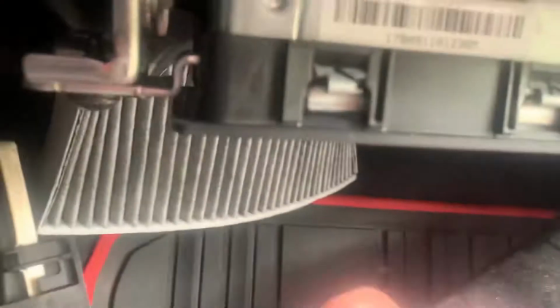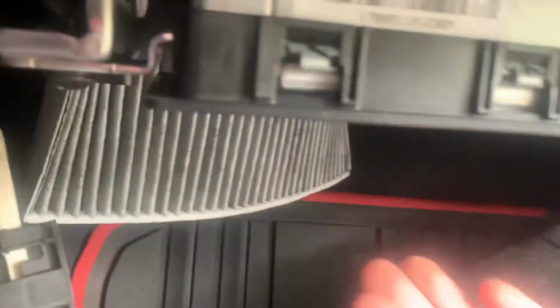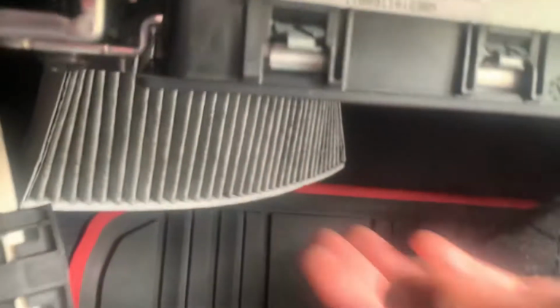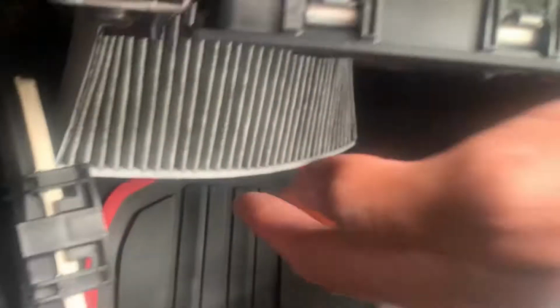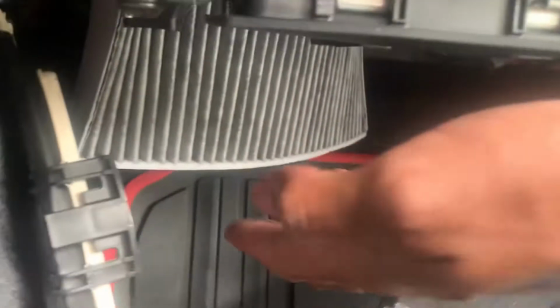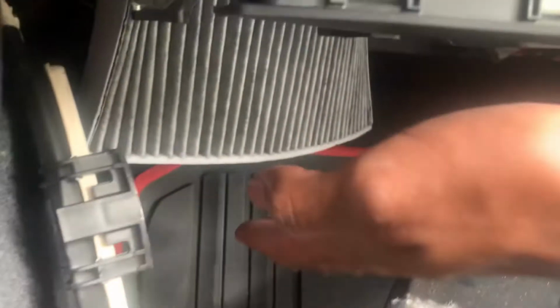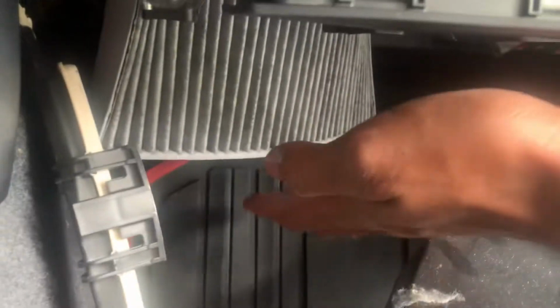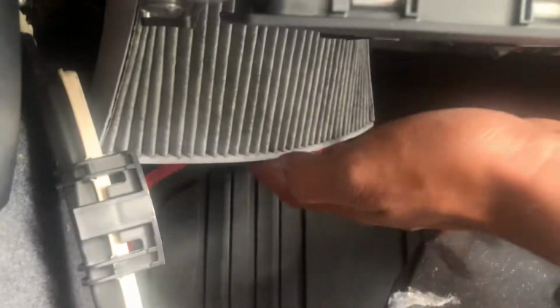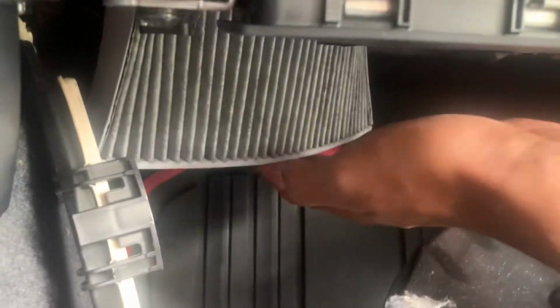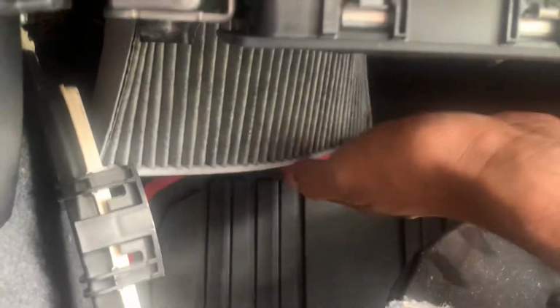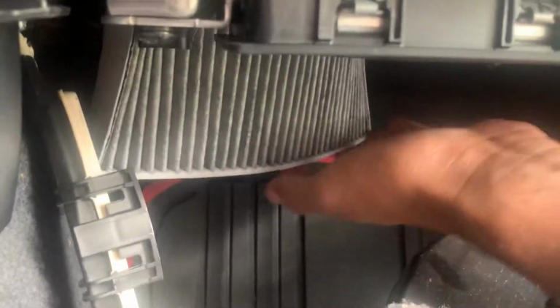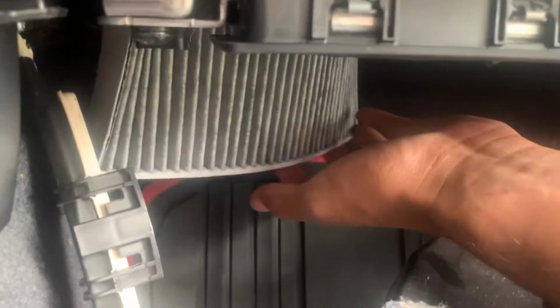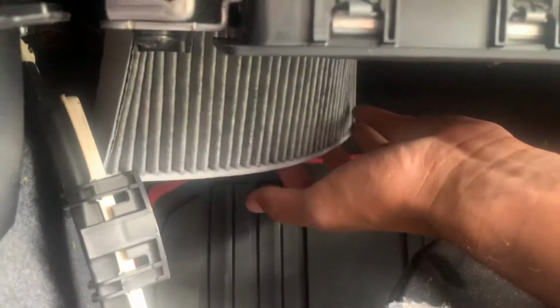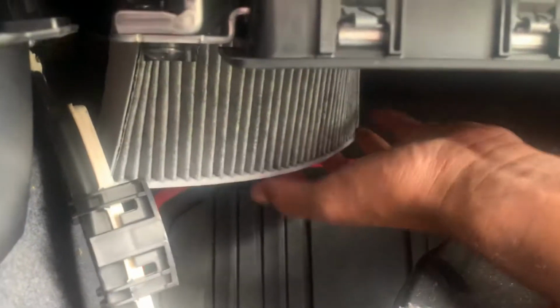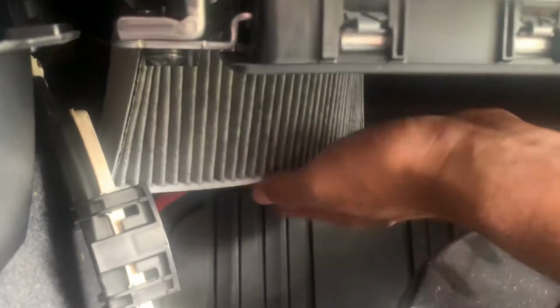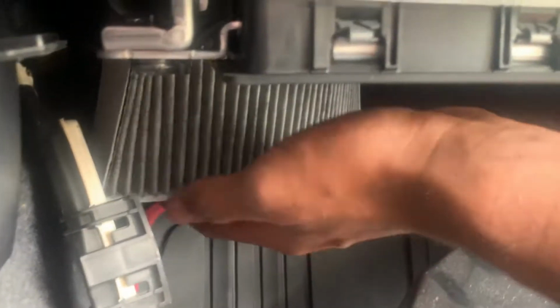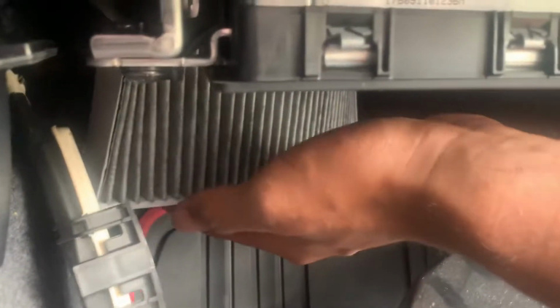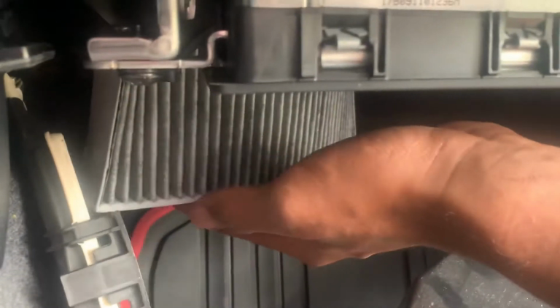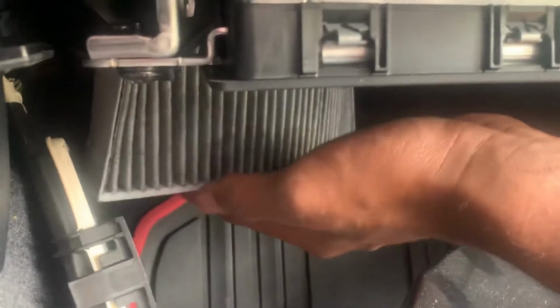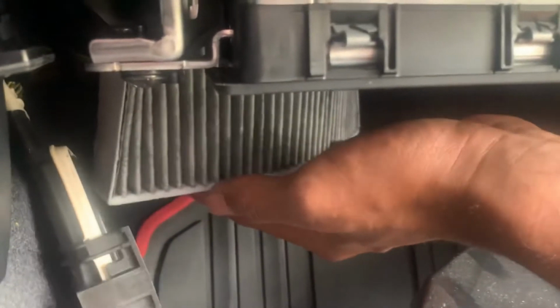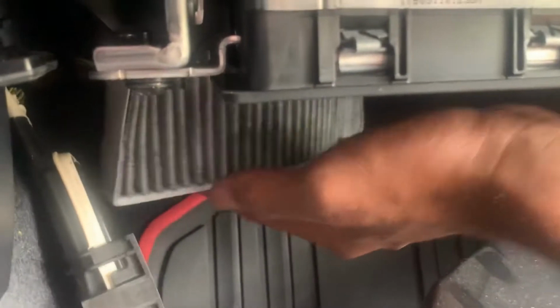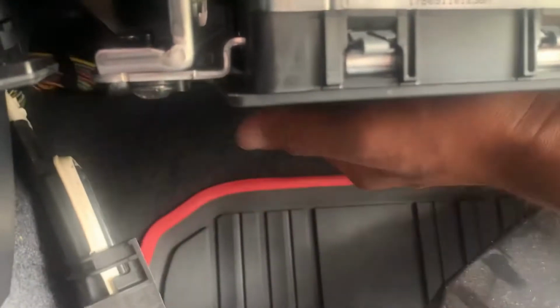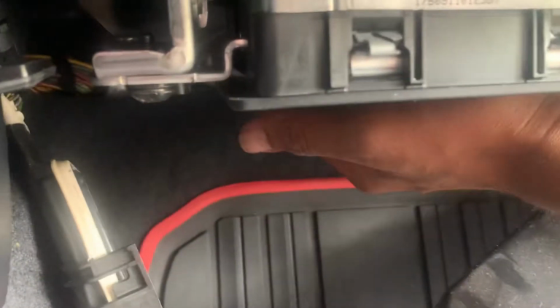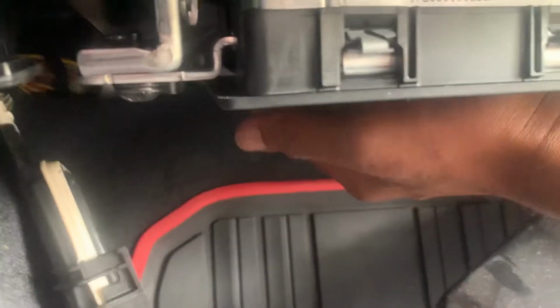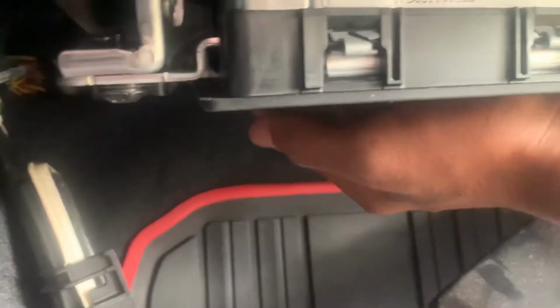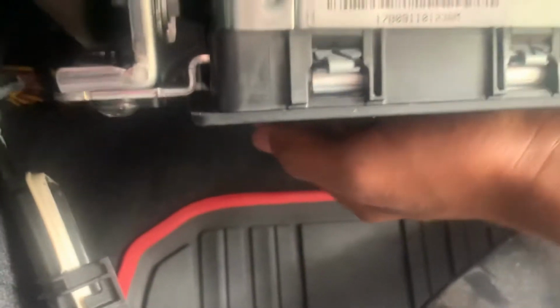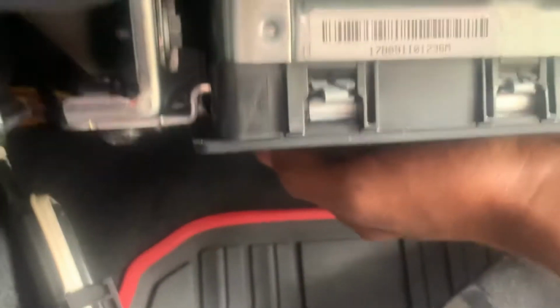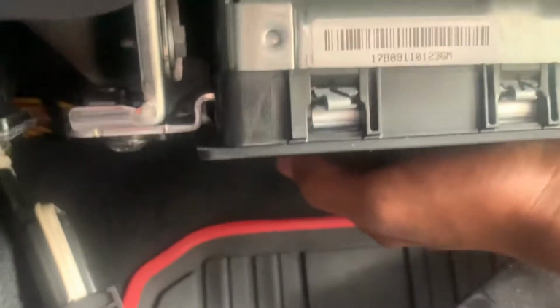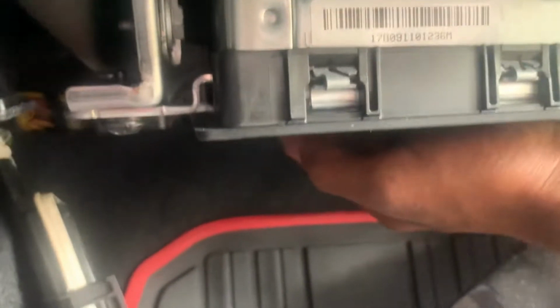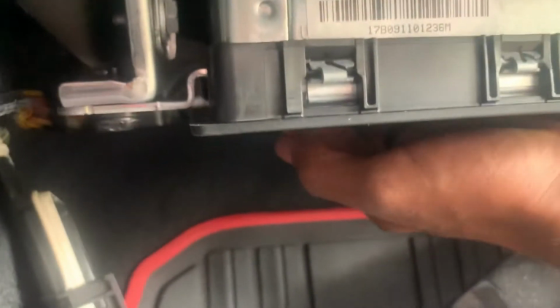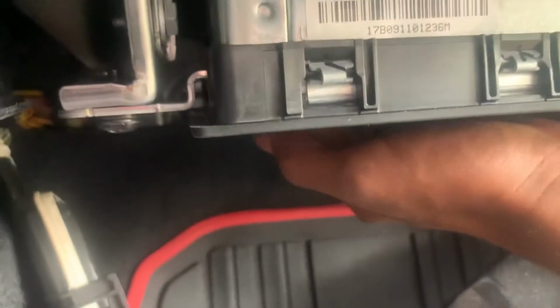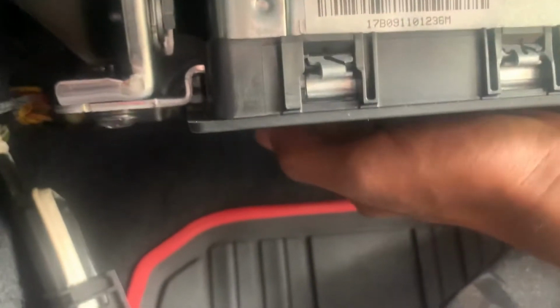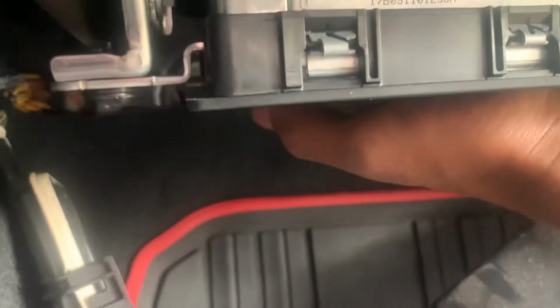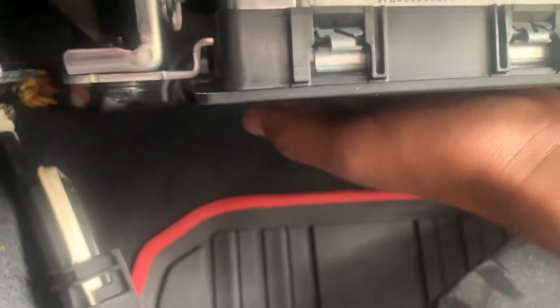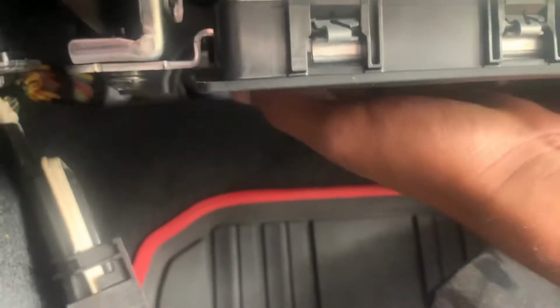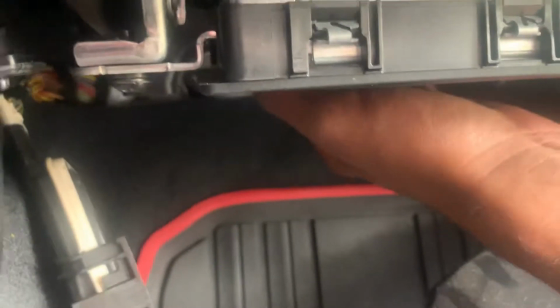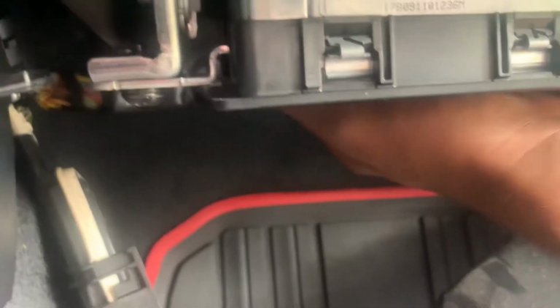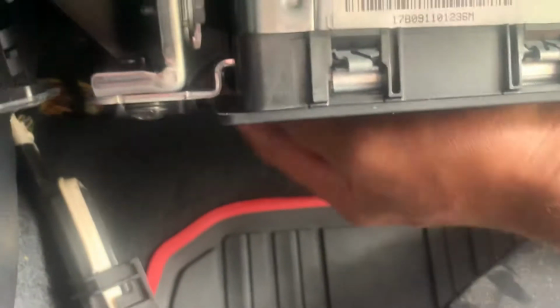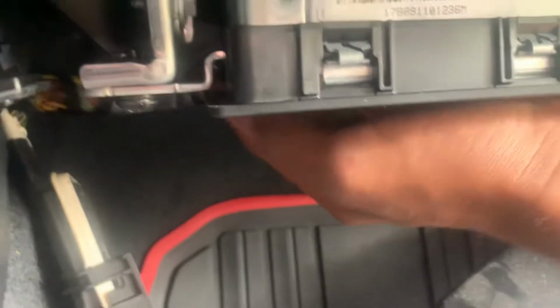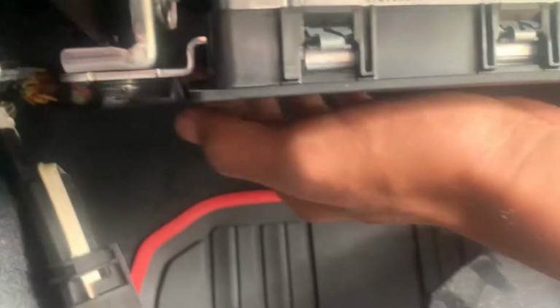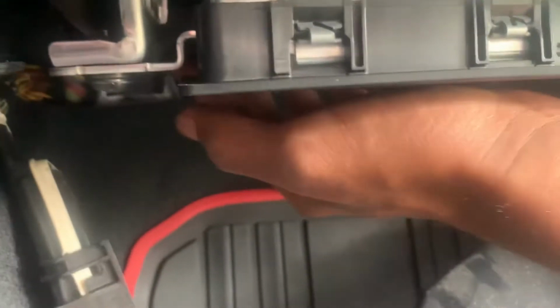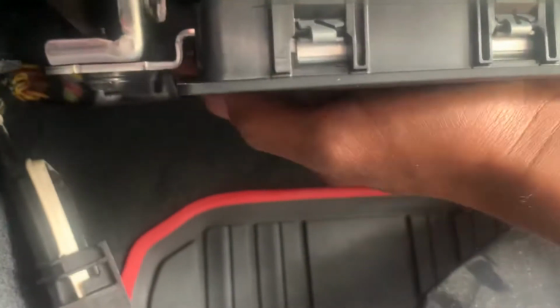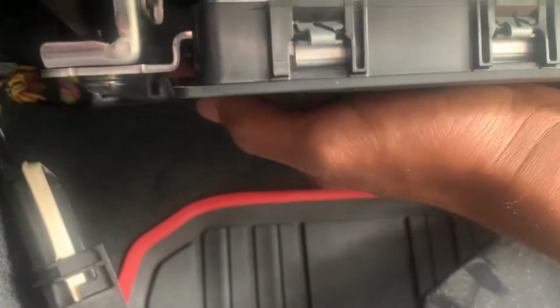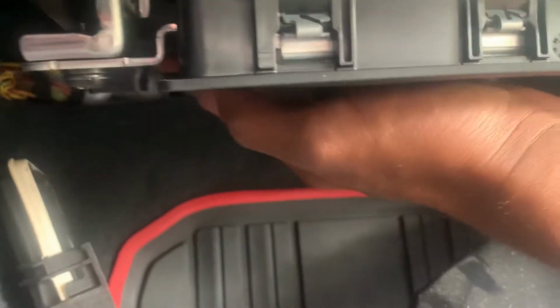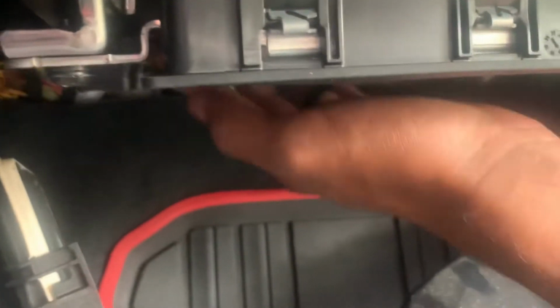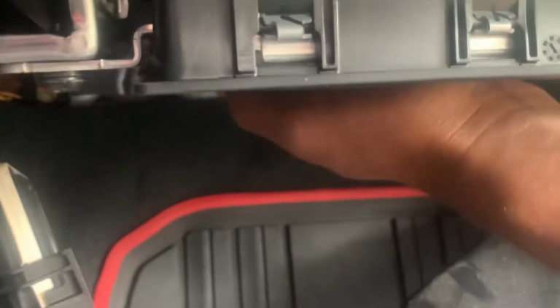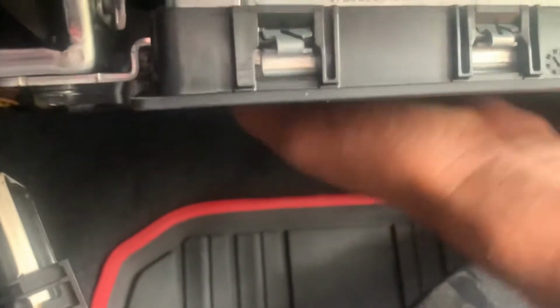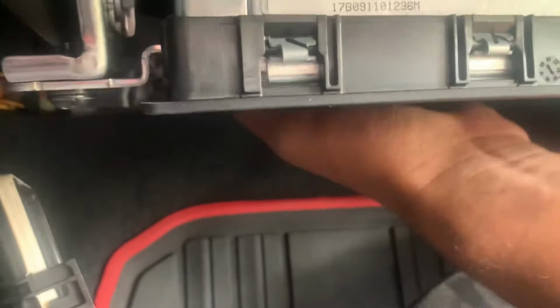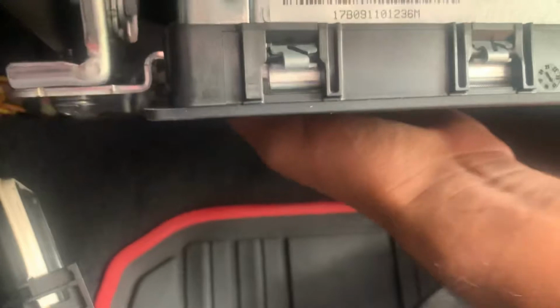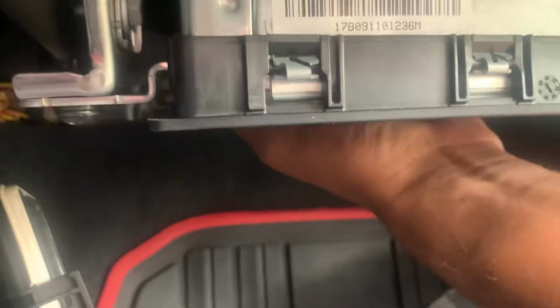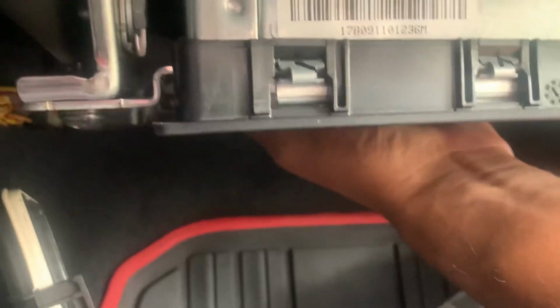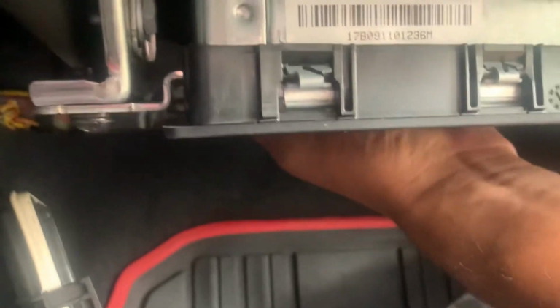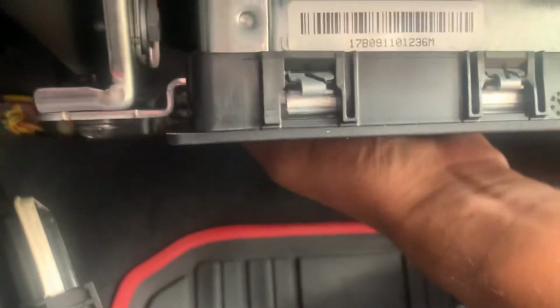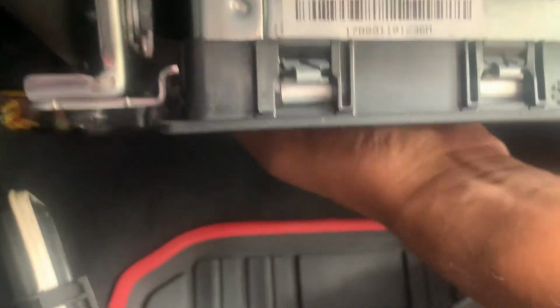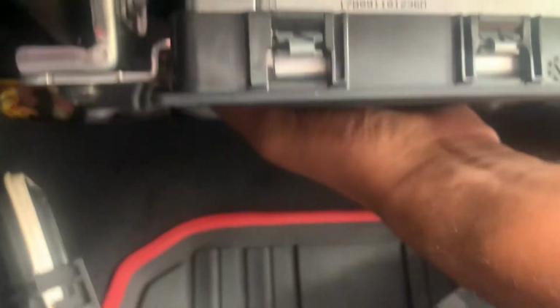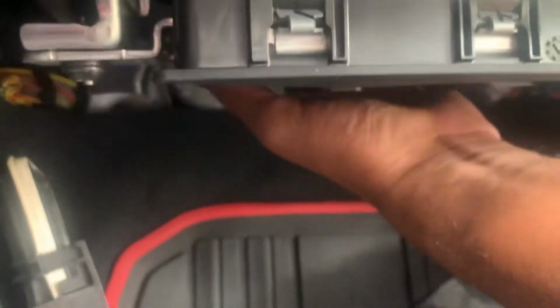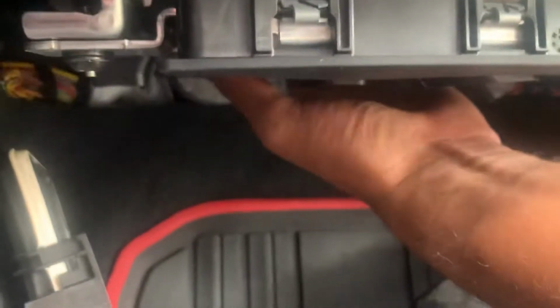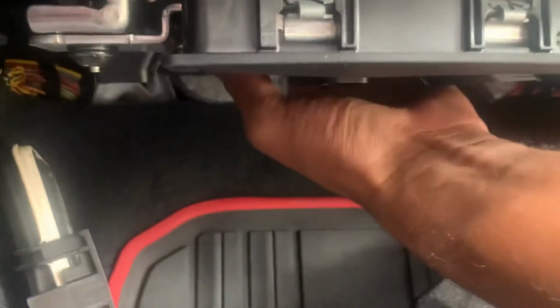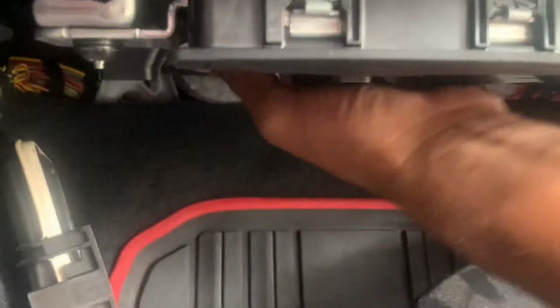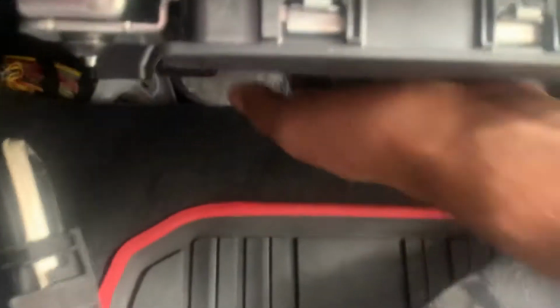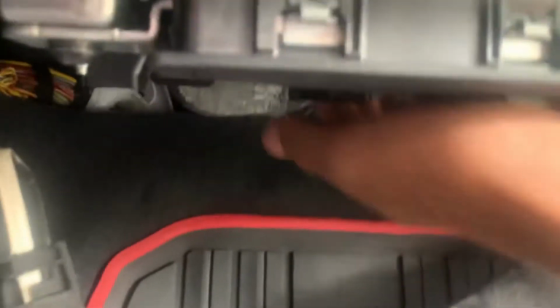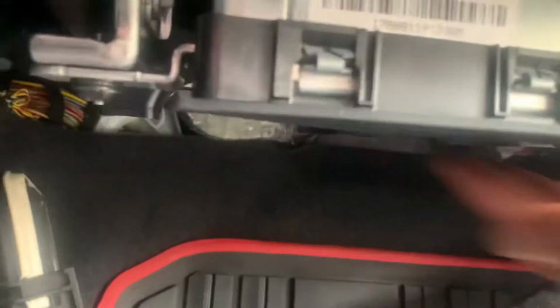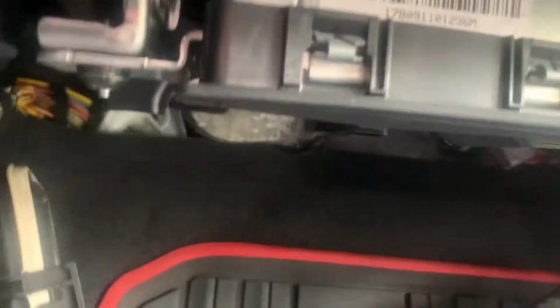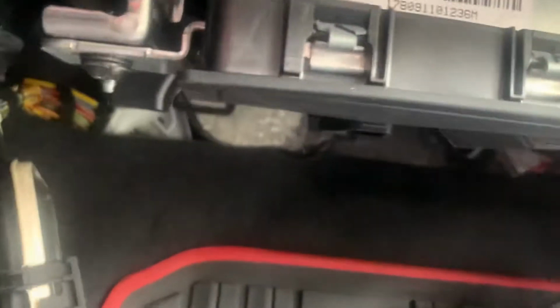You just have to try to put it in the right way, but you just kind of have to bend it a little.